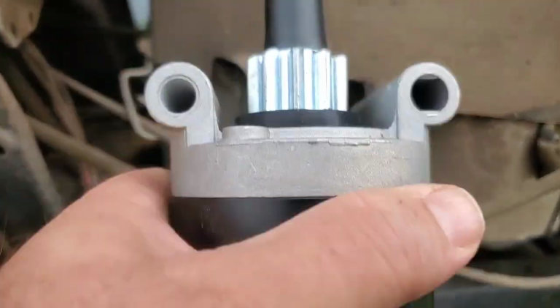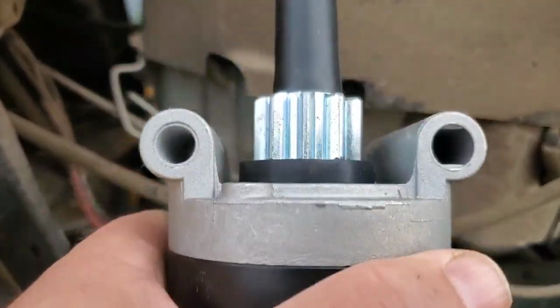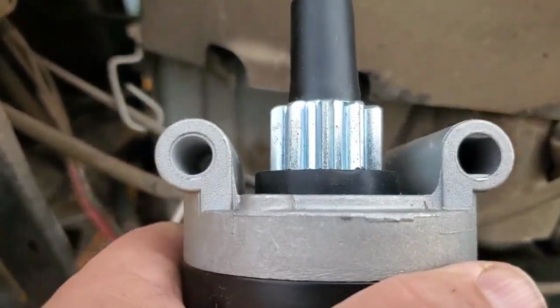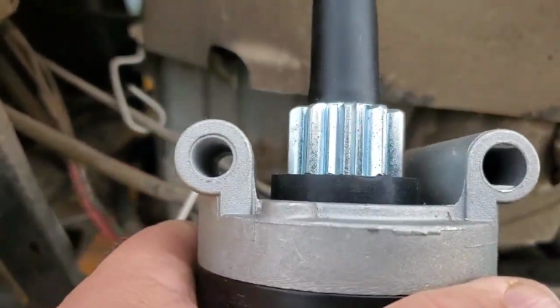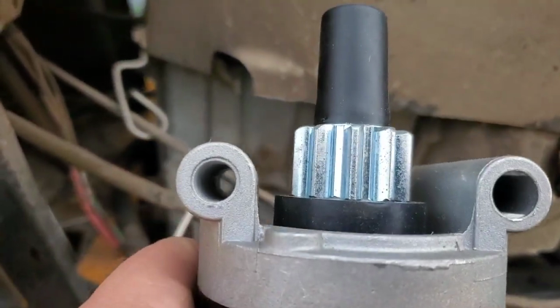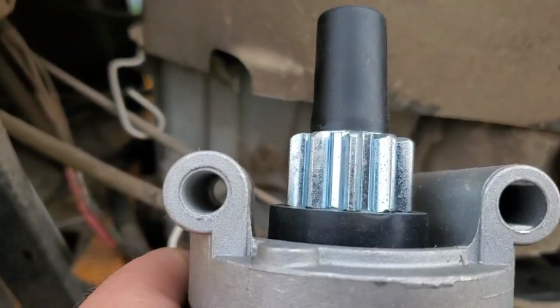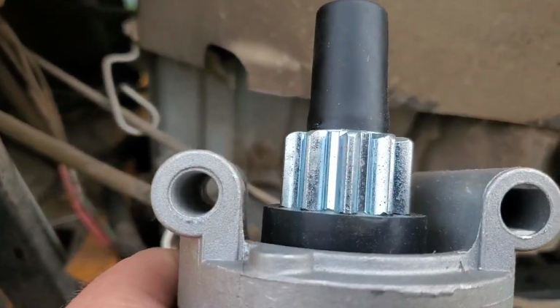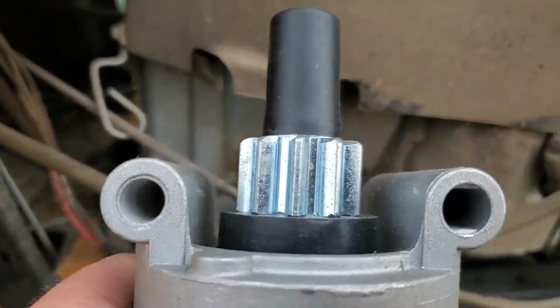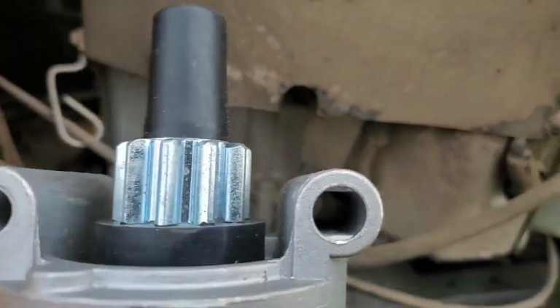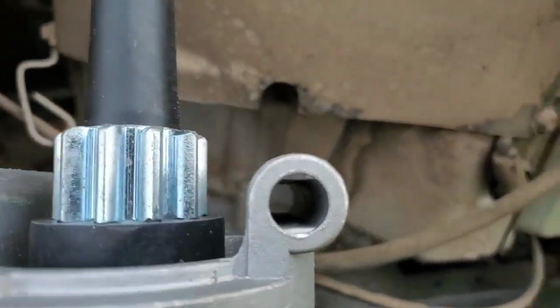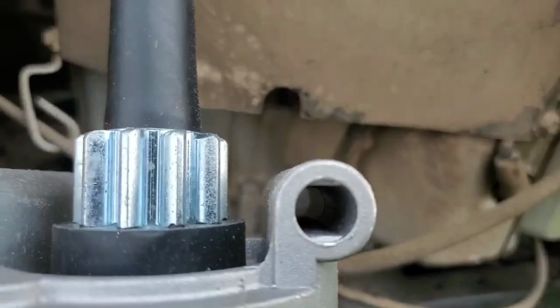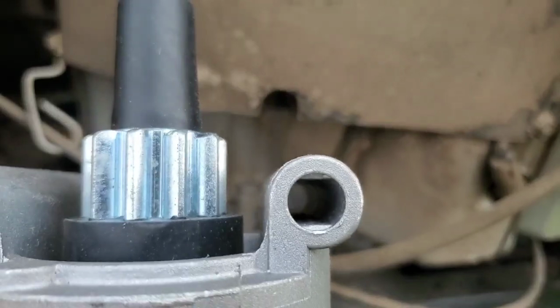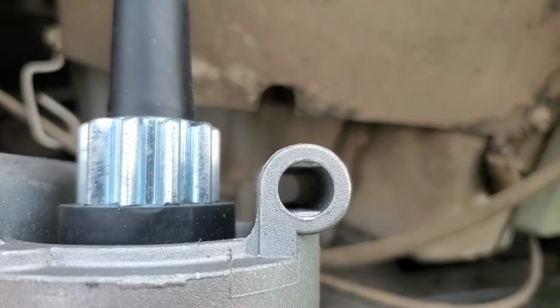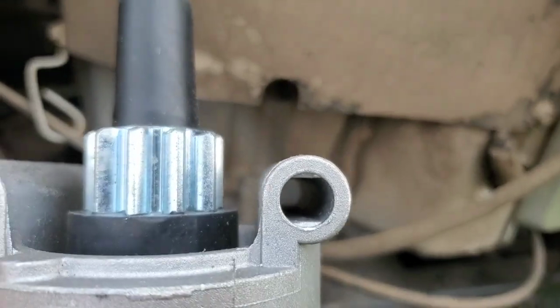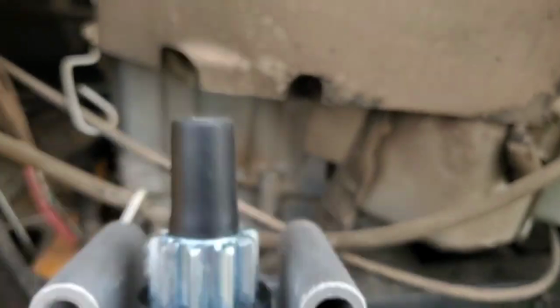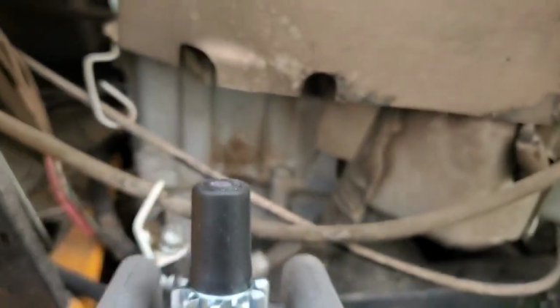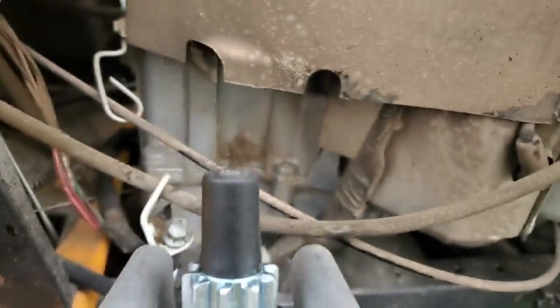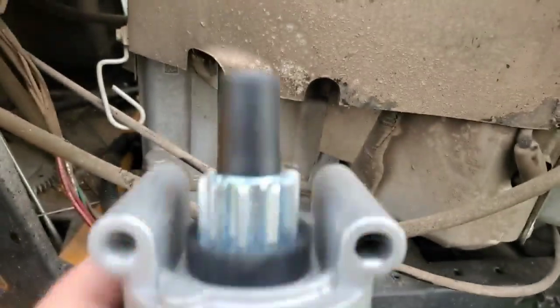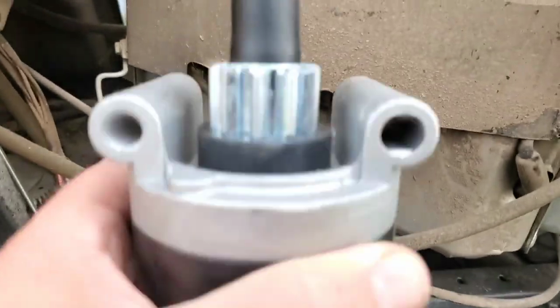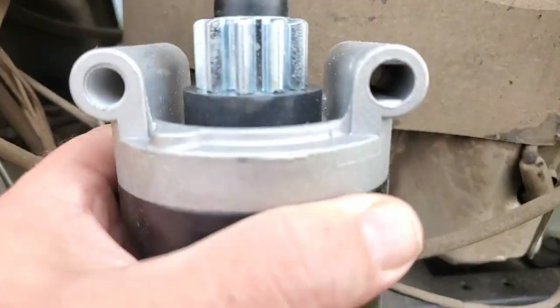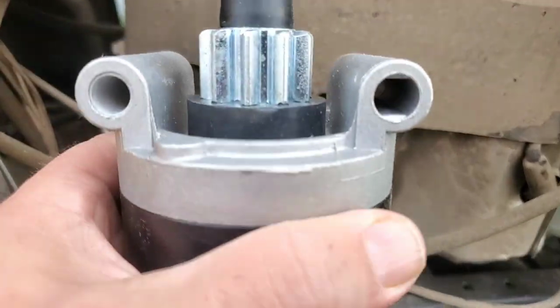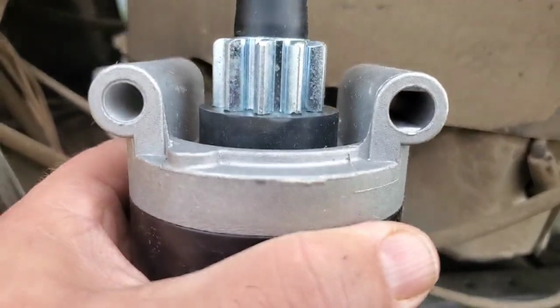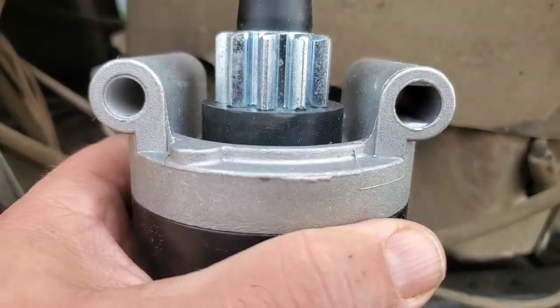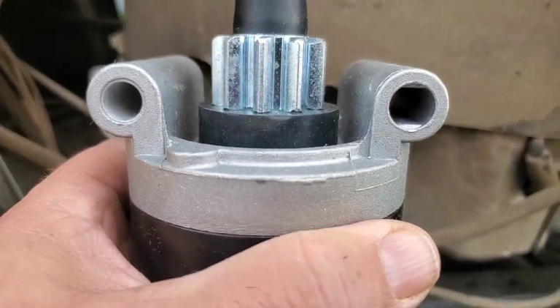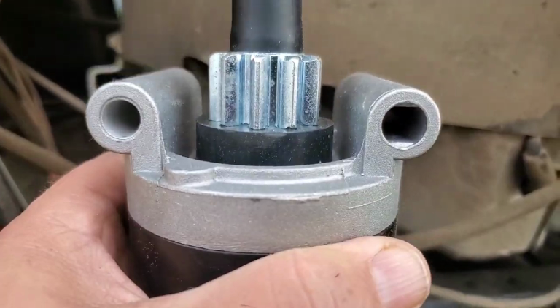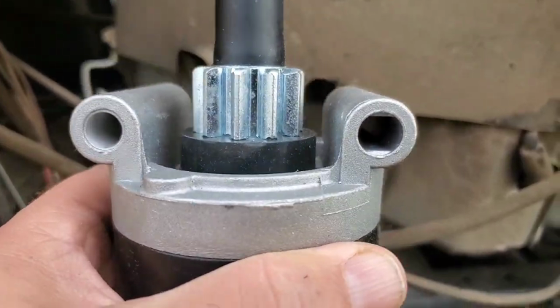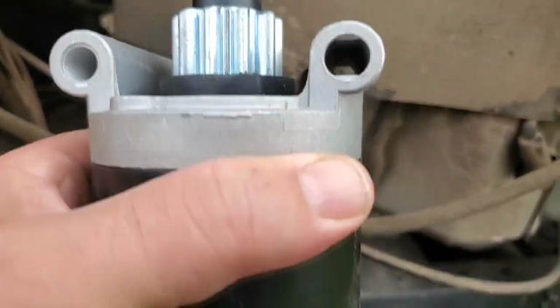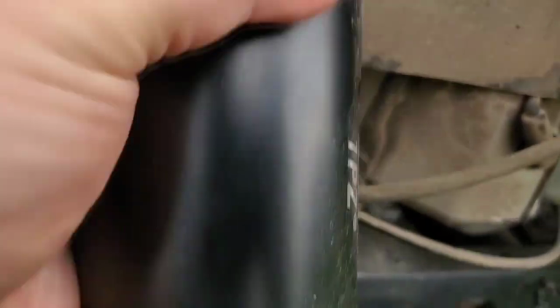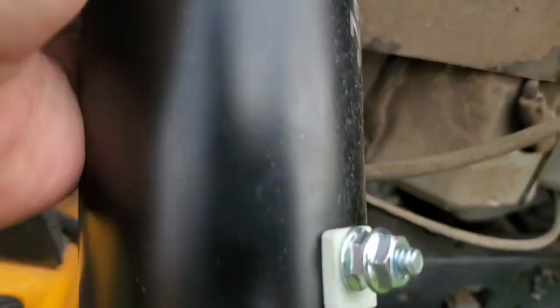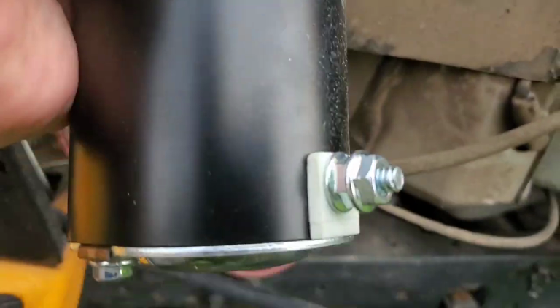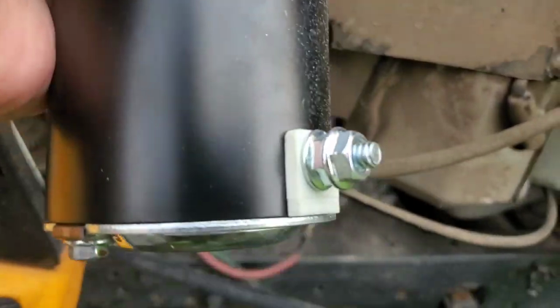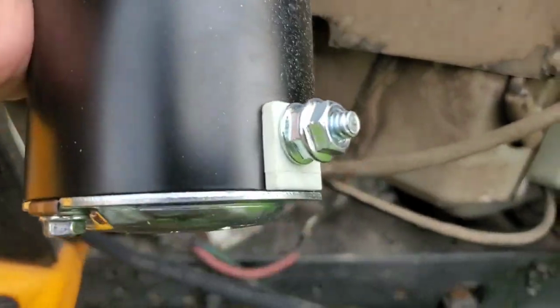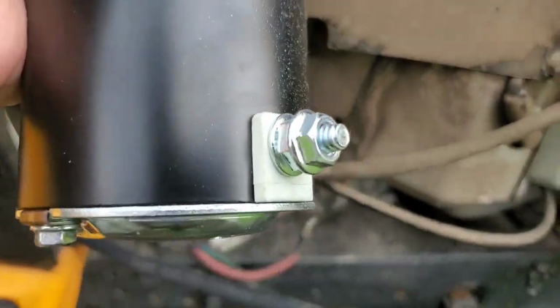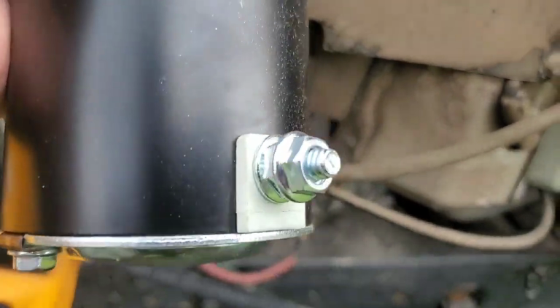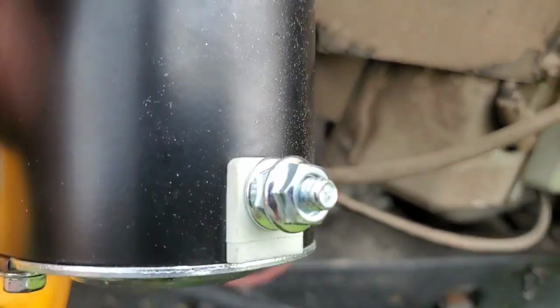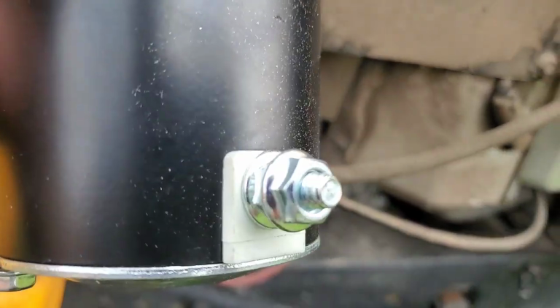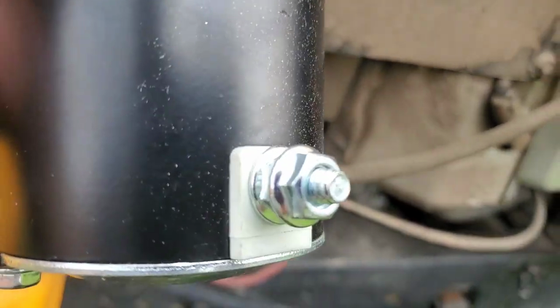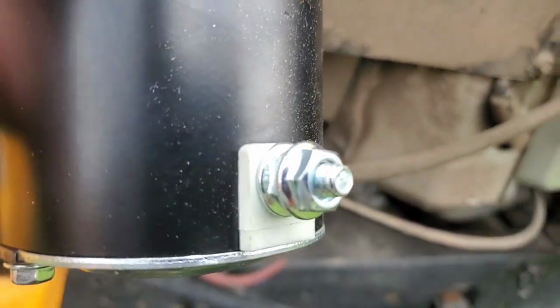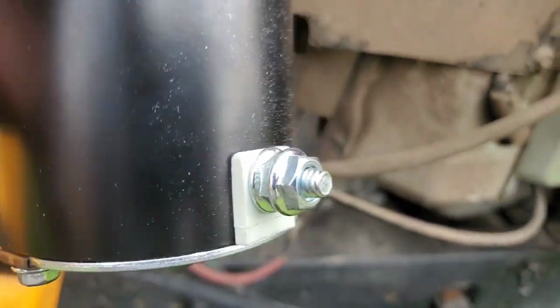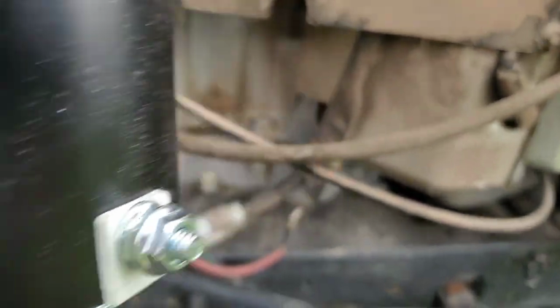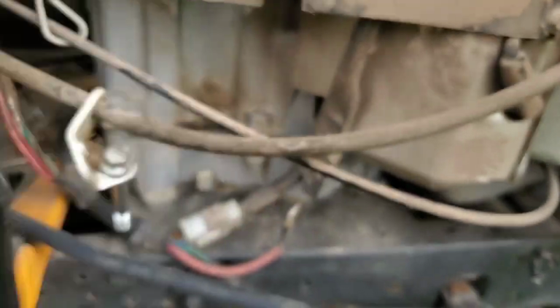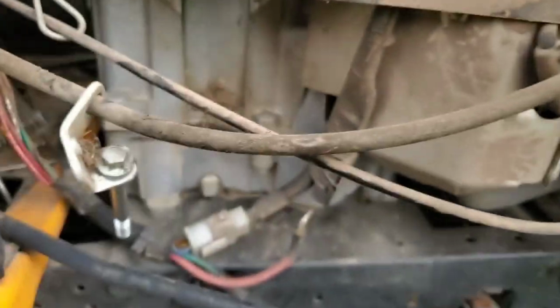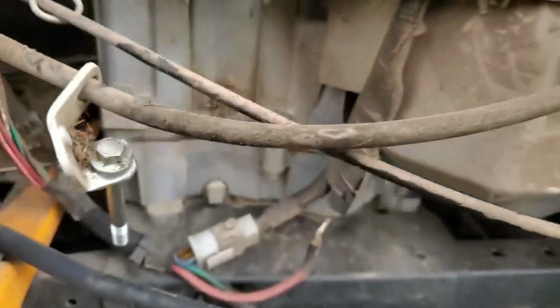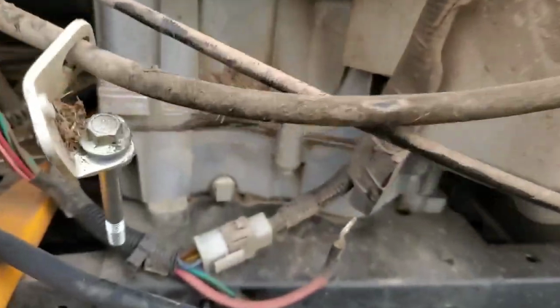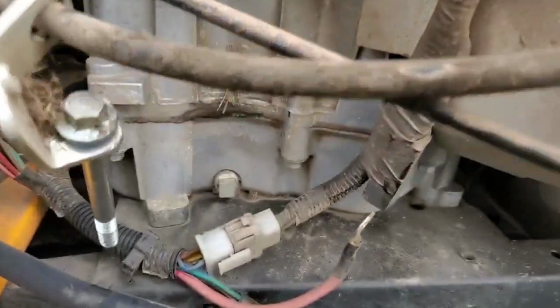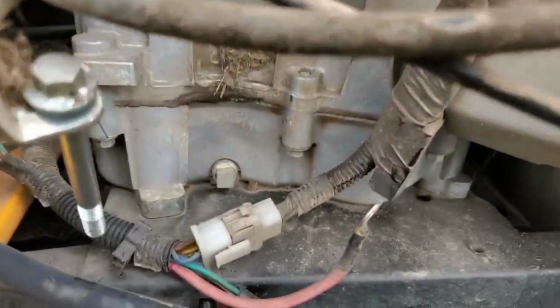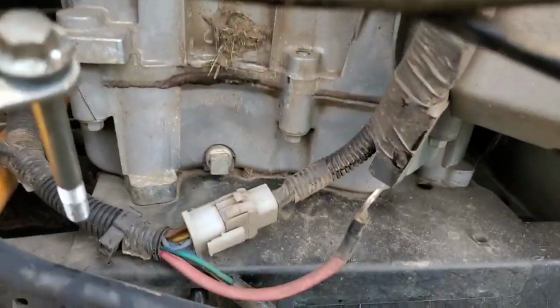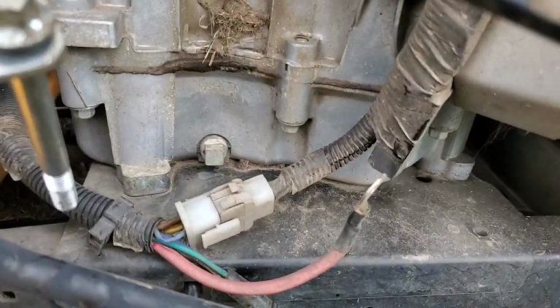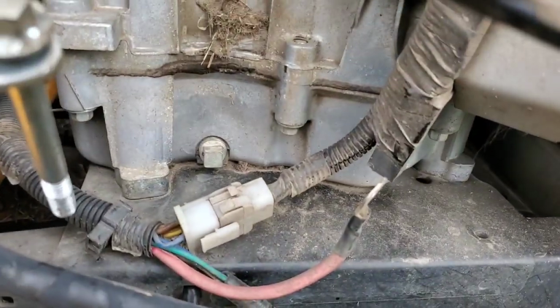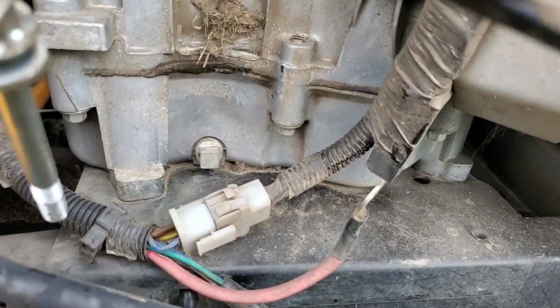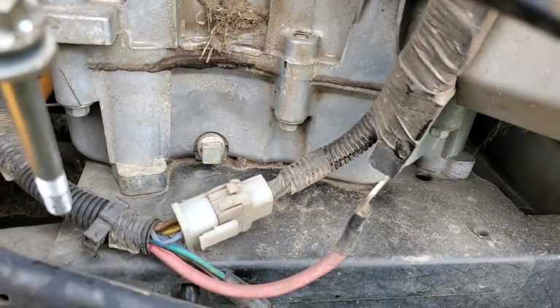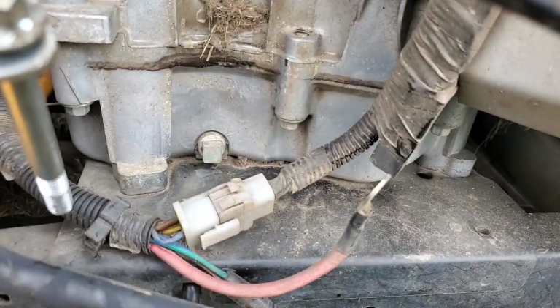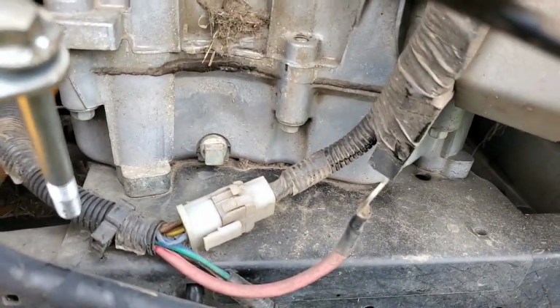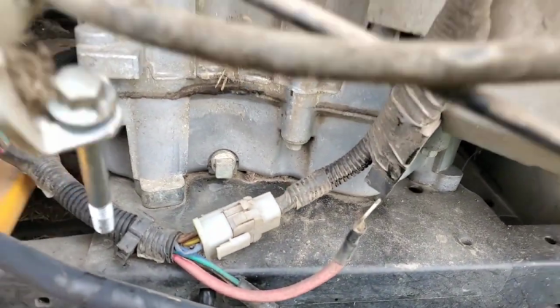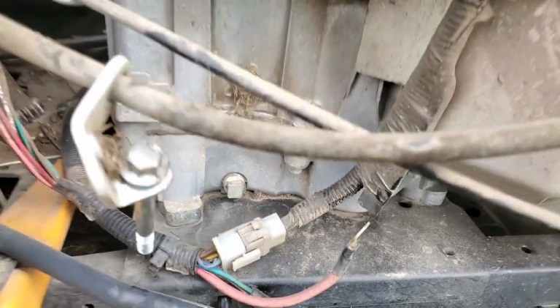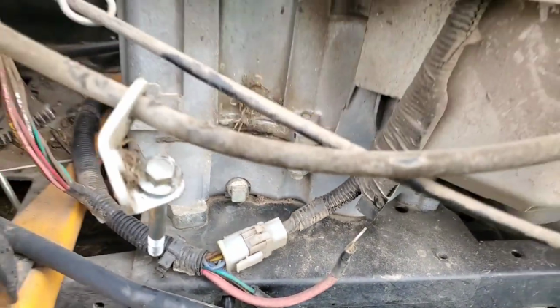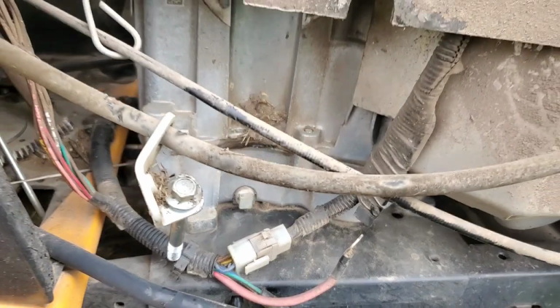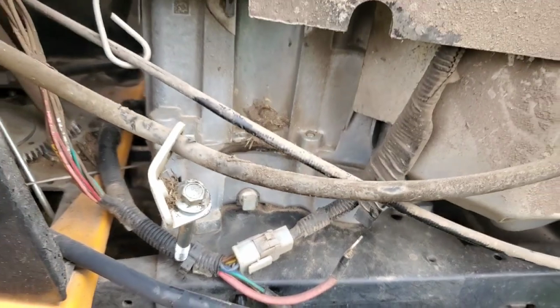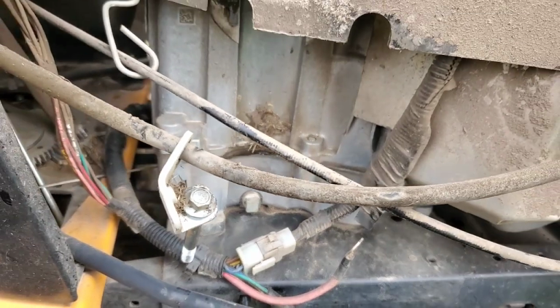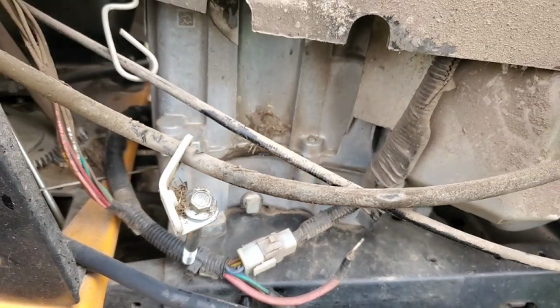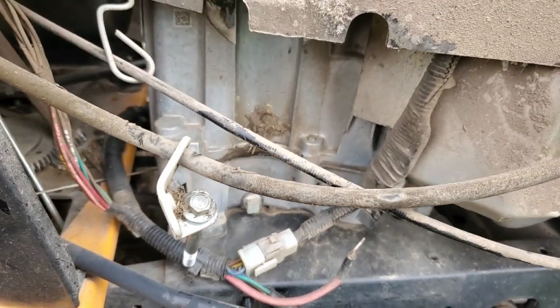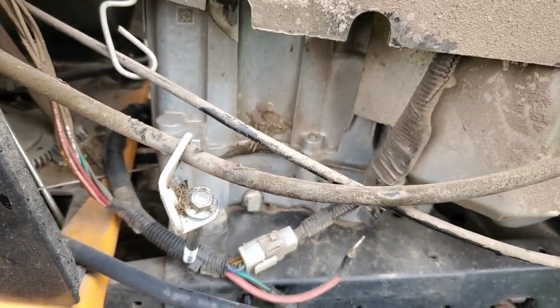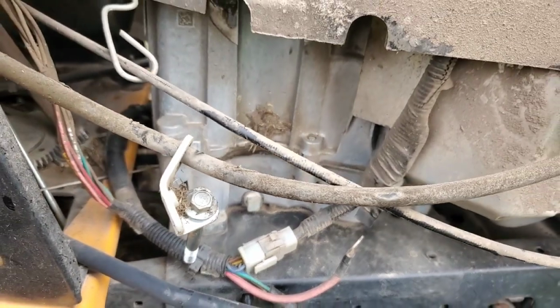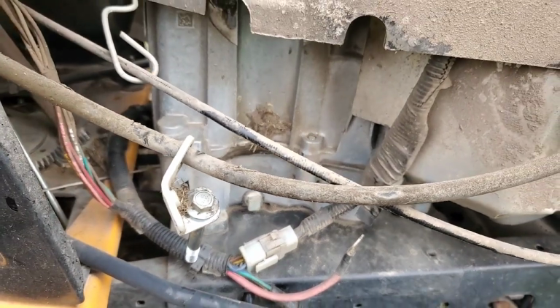It's just two bolts. Slide it up into the shaft there and connect your power back. It's right there. It's a pretty simple process.